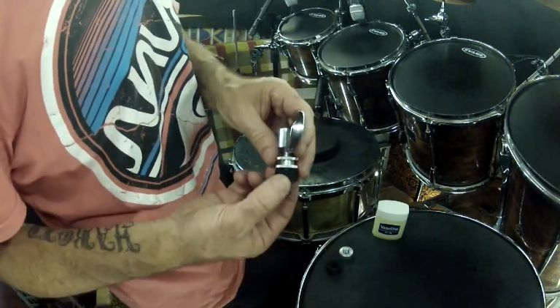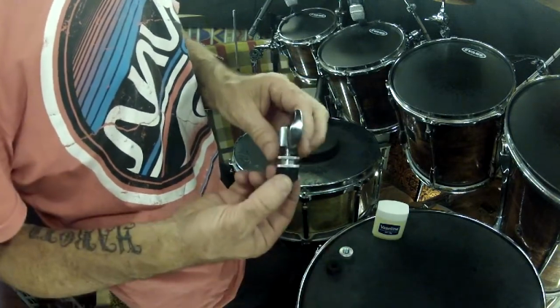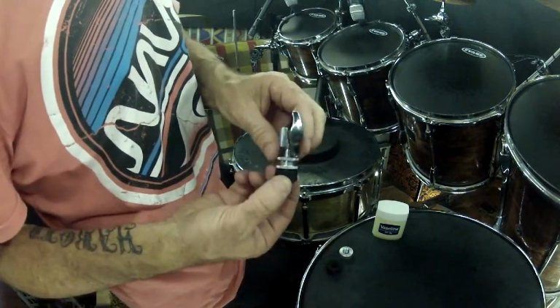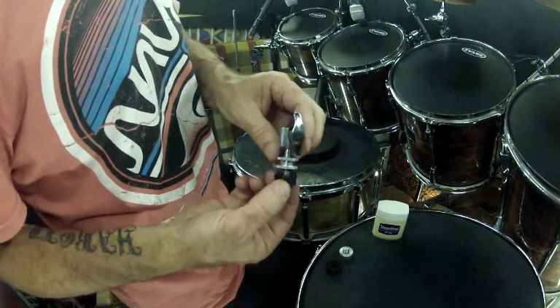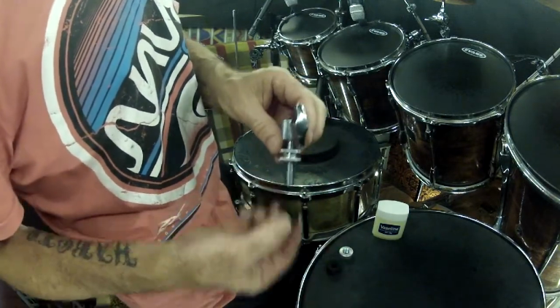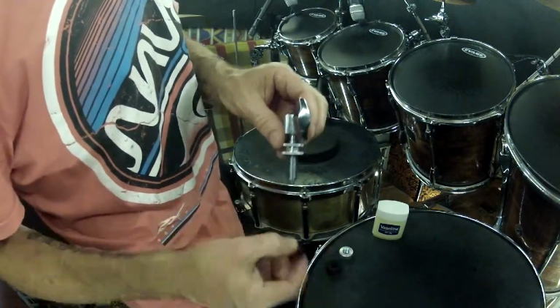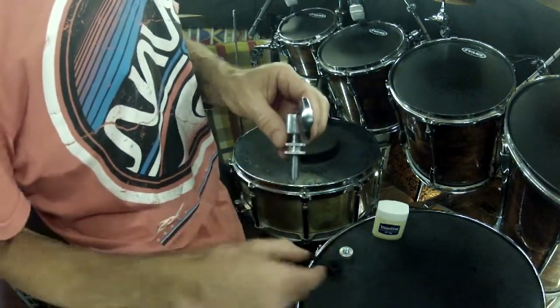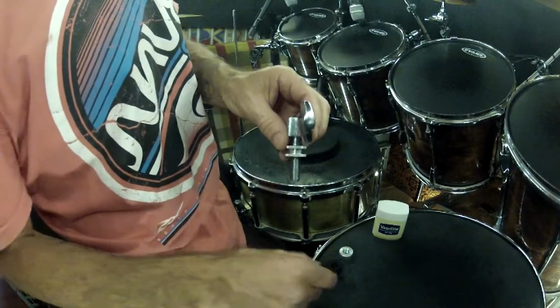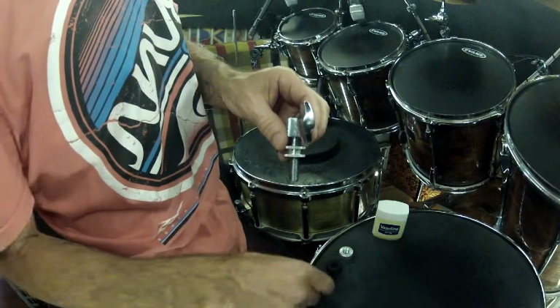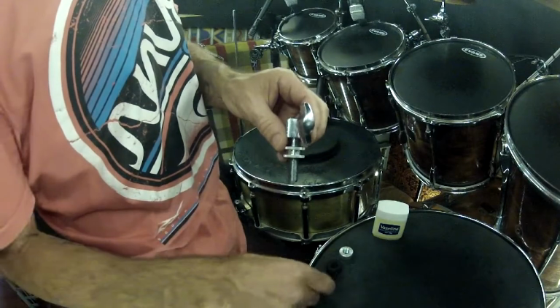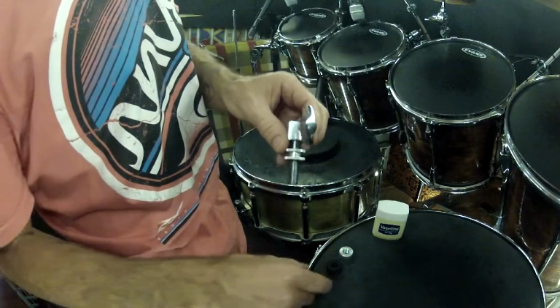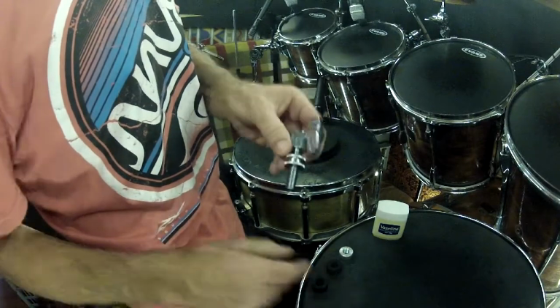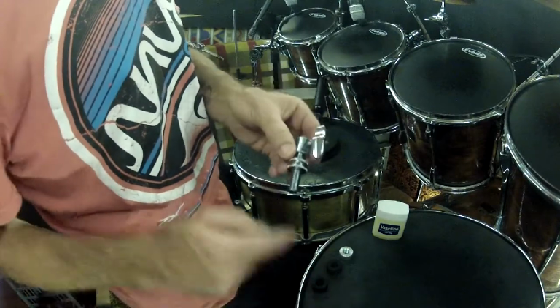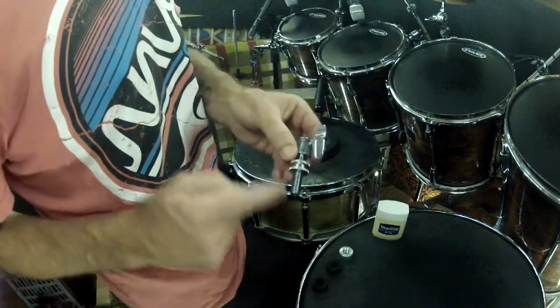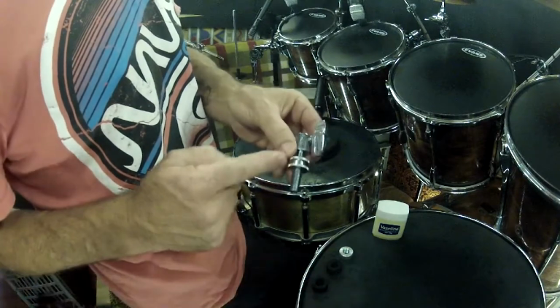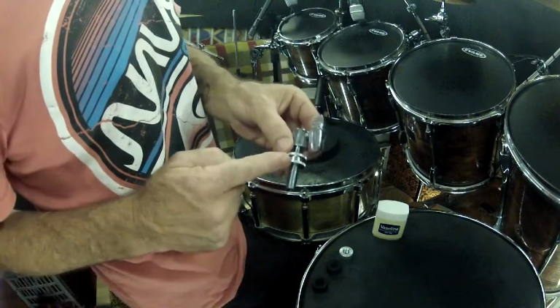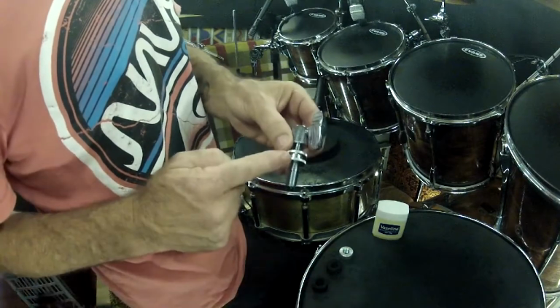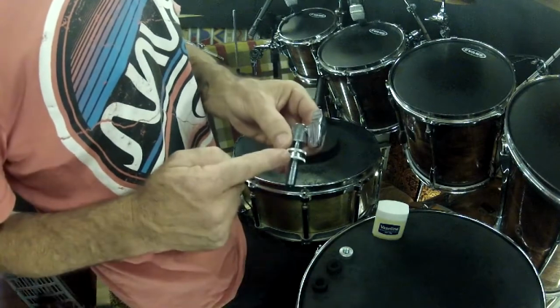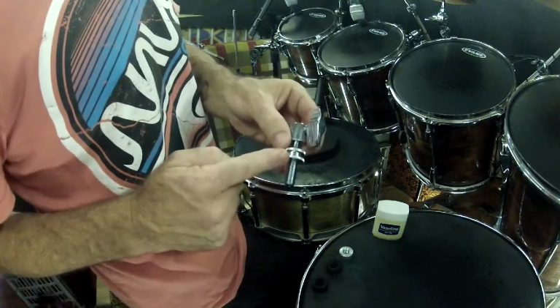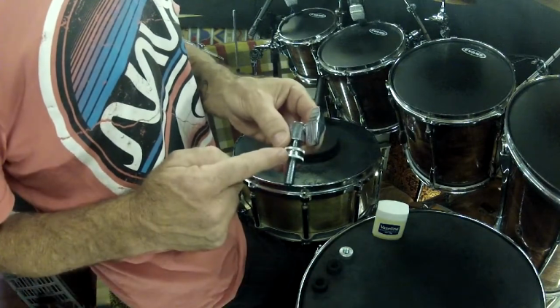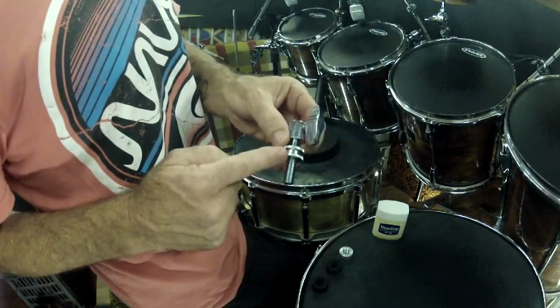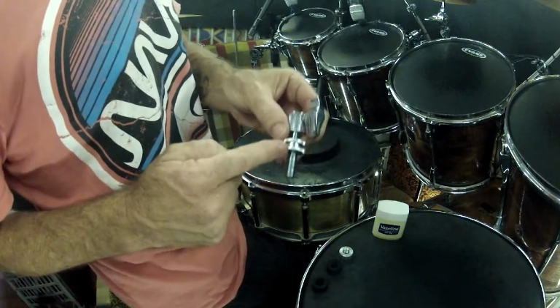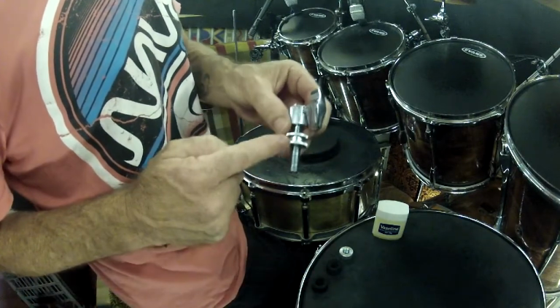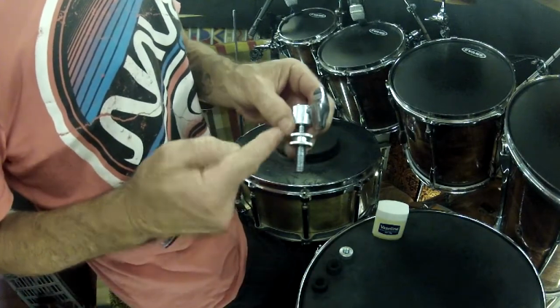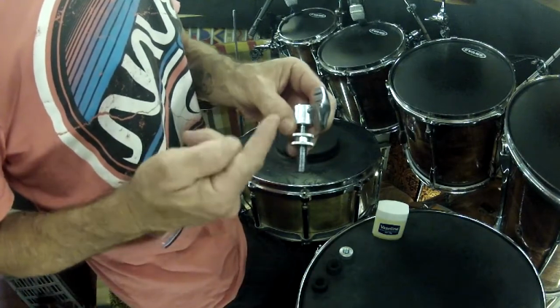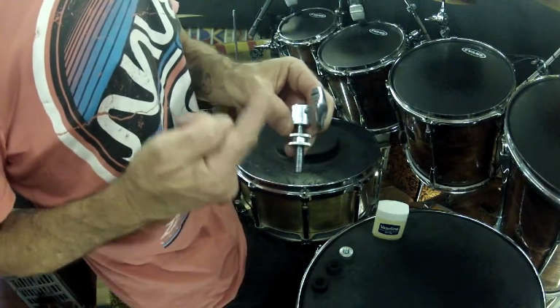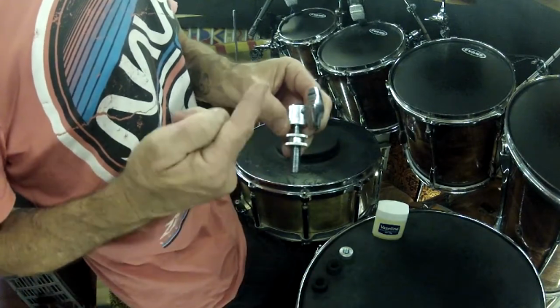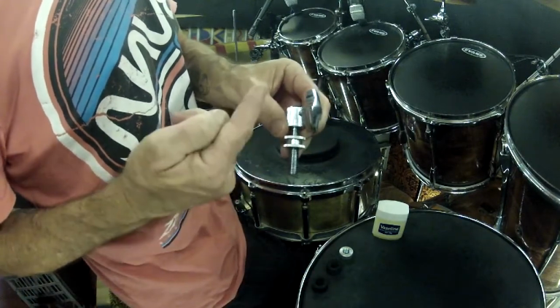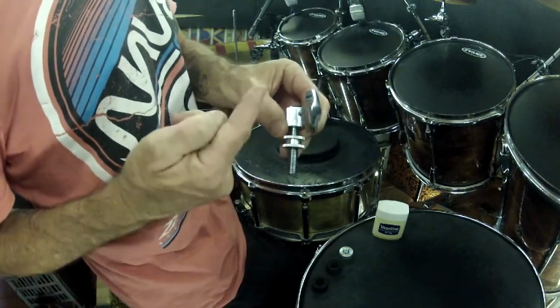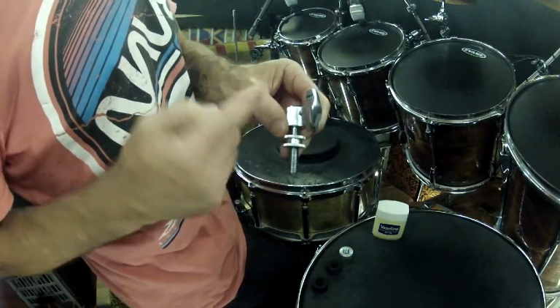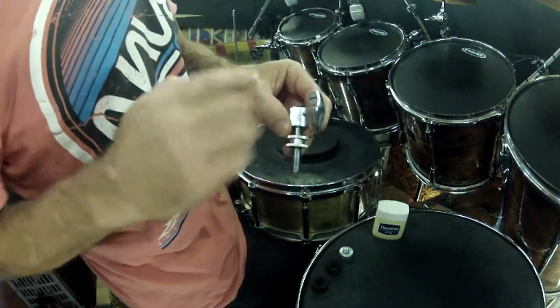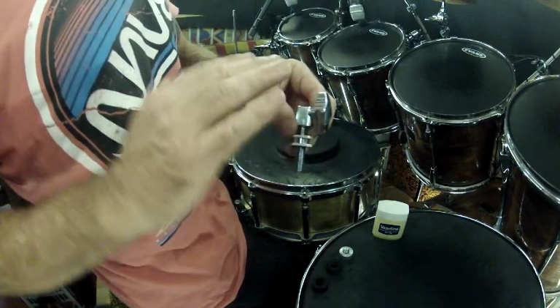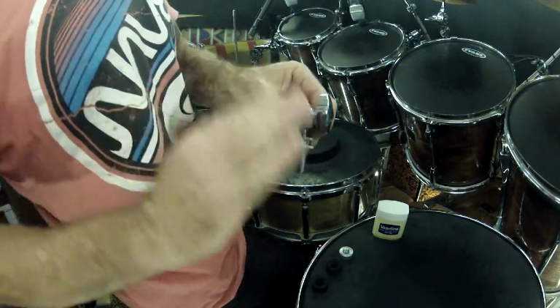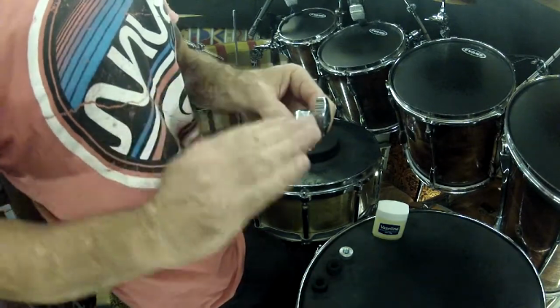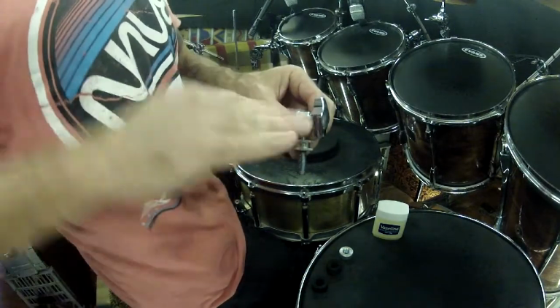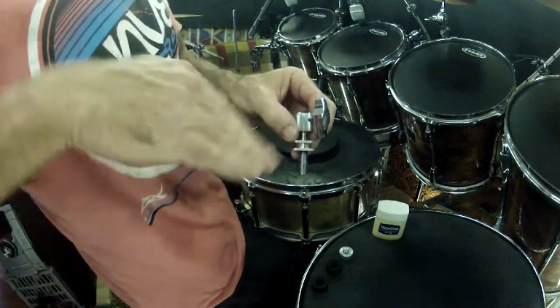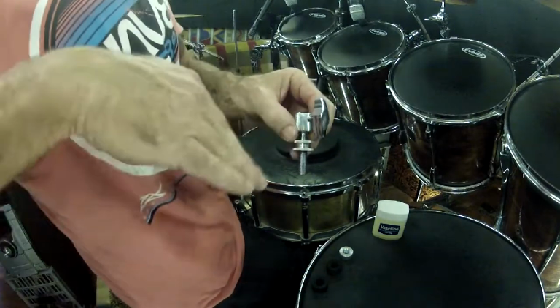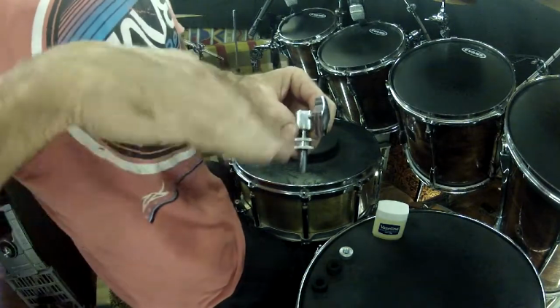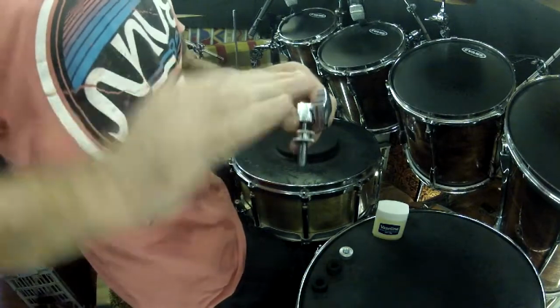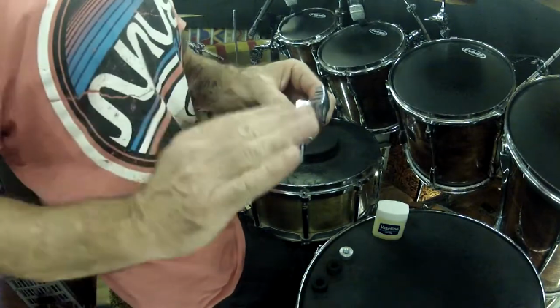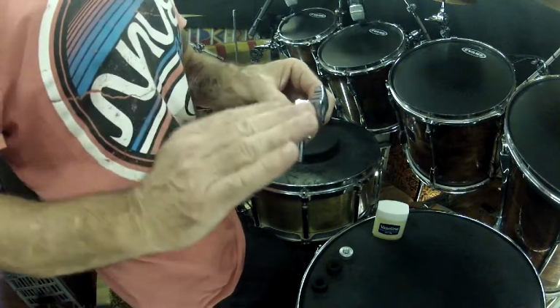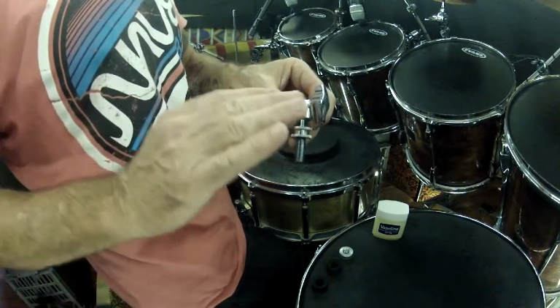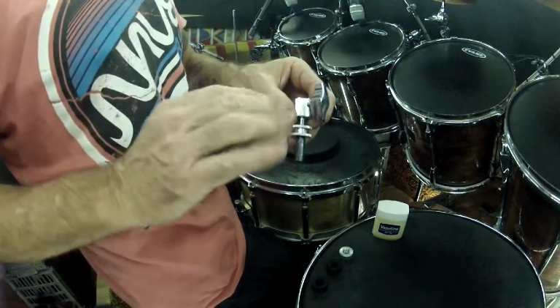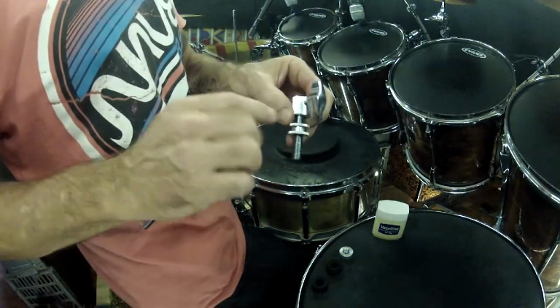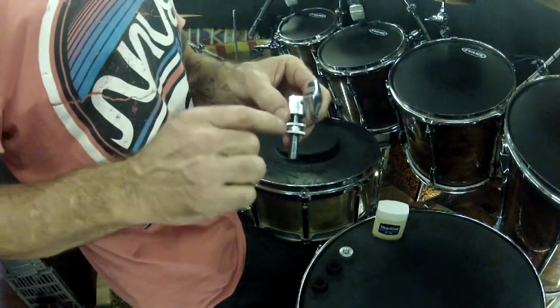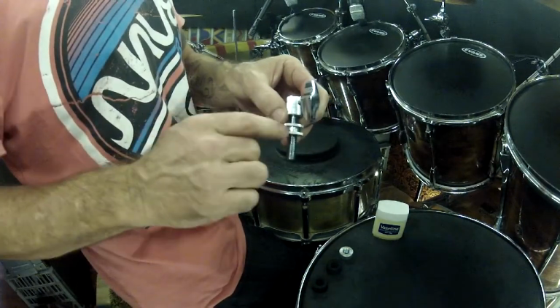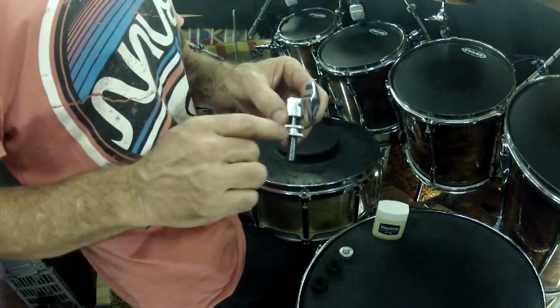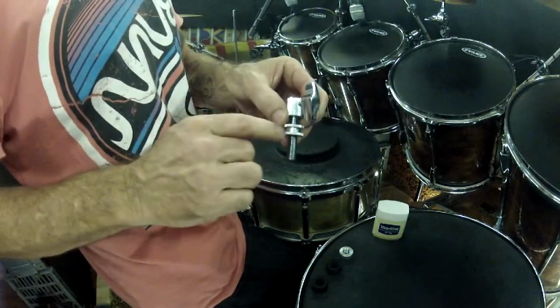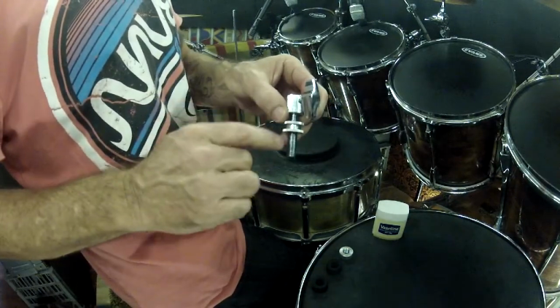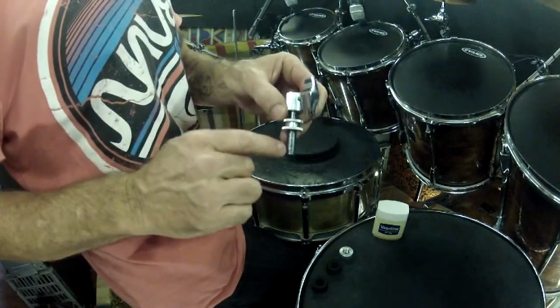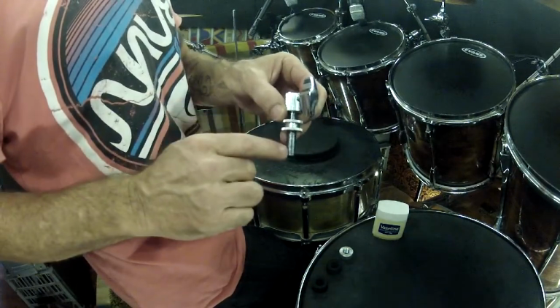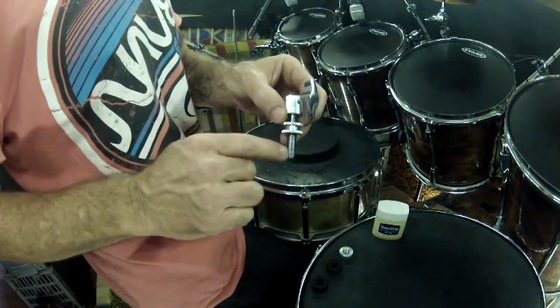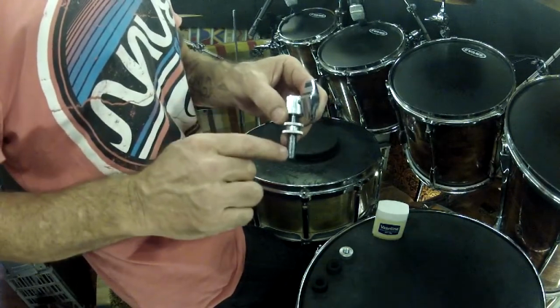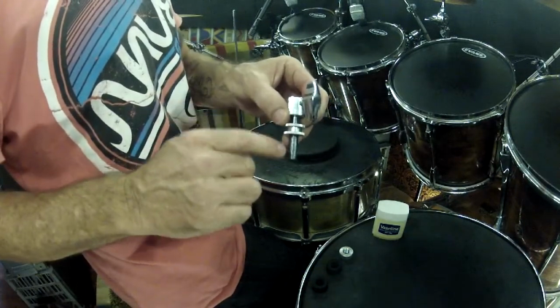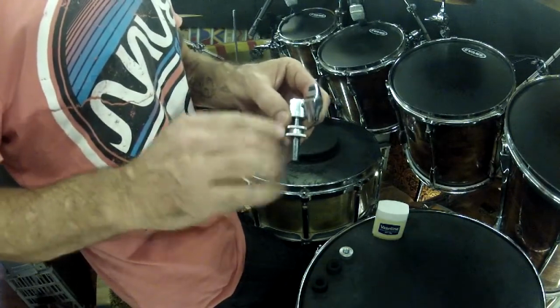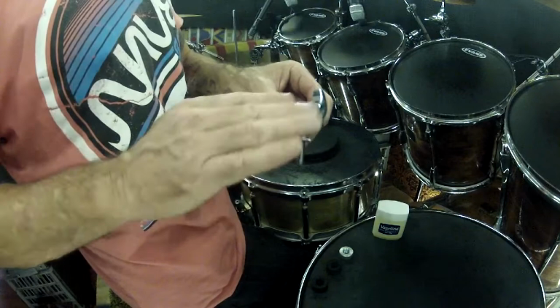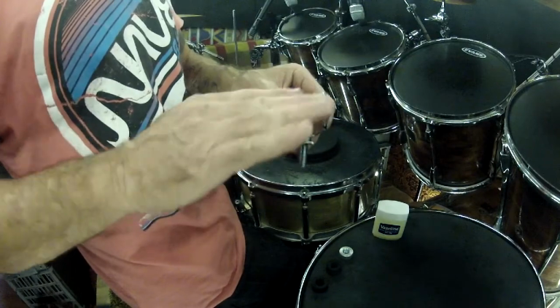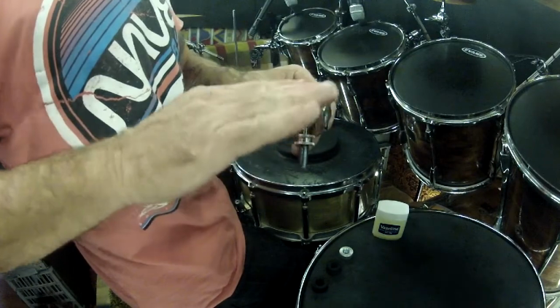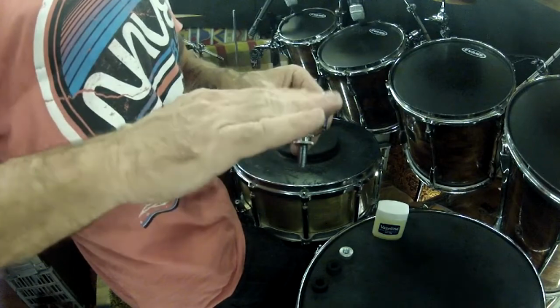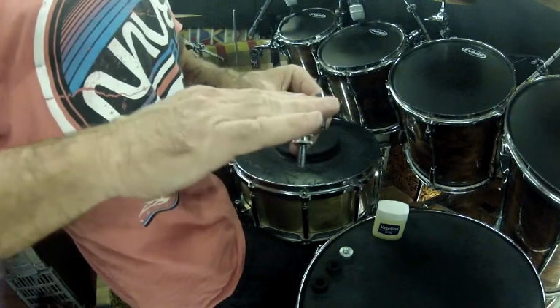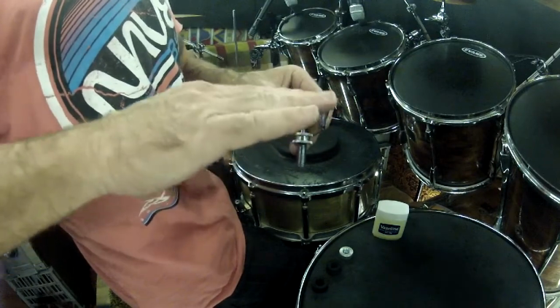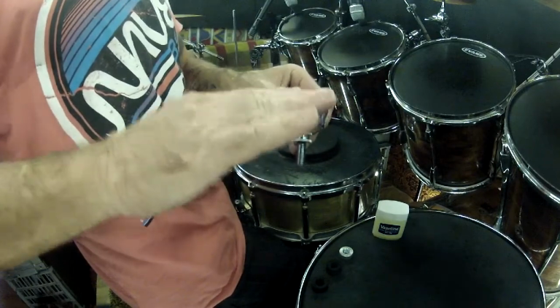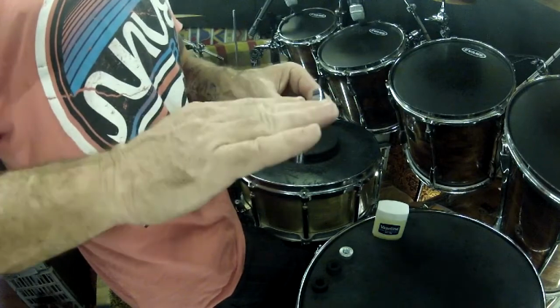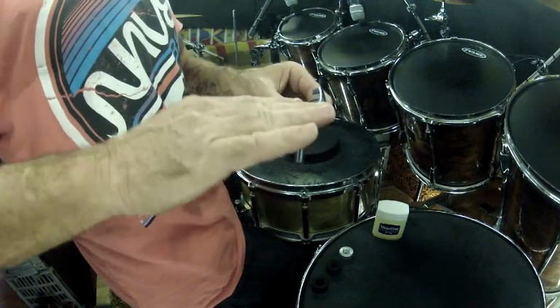This is where you adjust your hi-hats. If it's up, they're loose. If that's adjusted down, your hi-hats are tight.